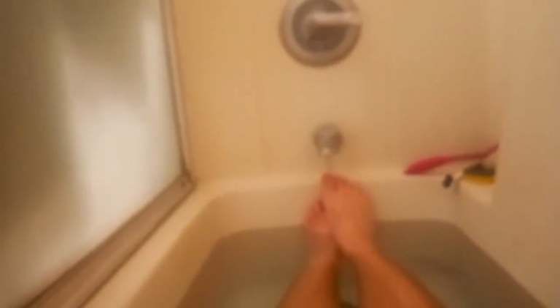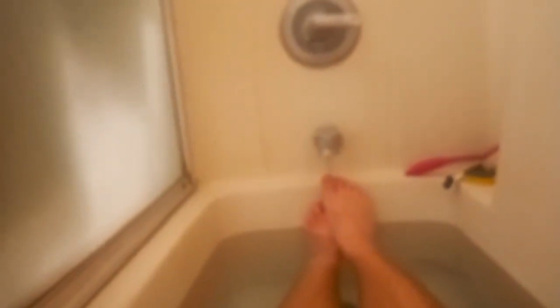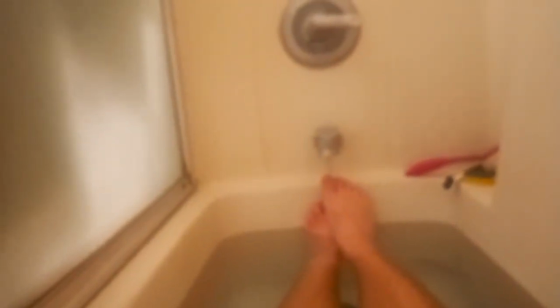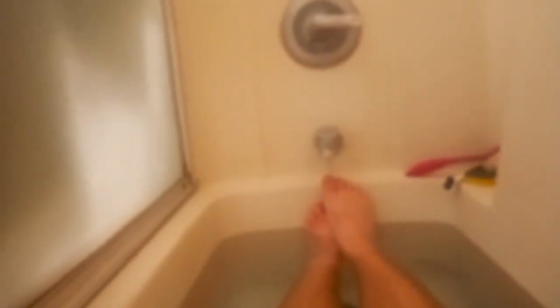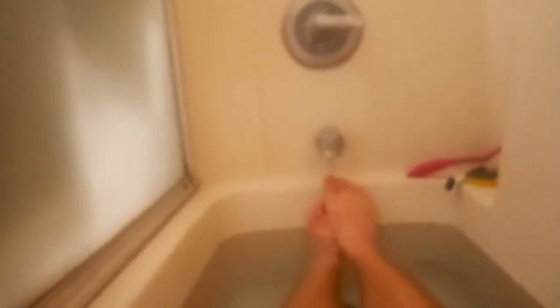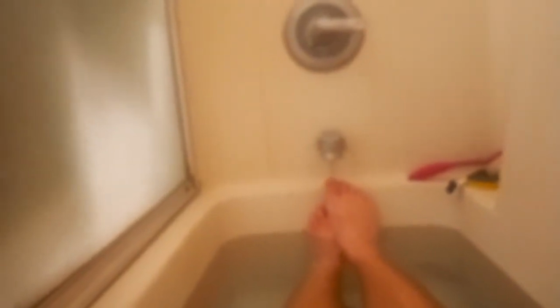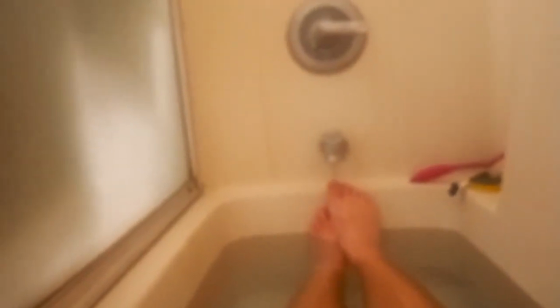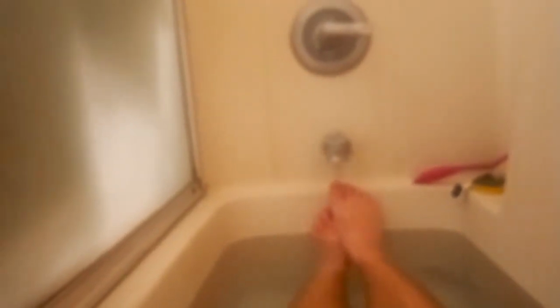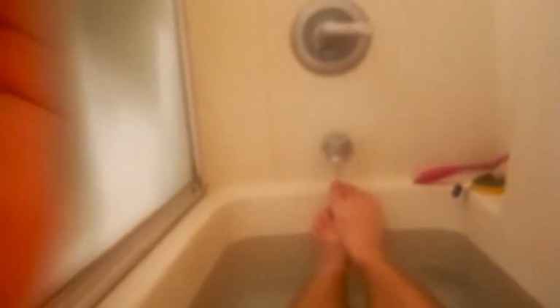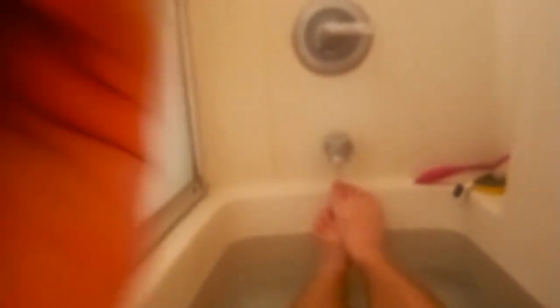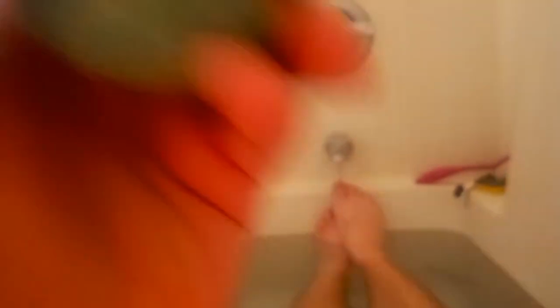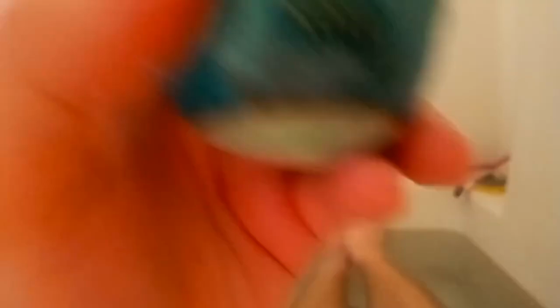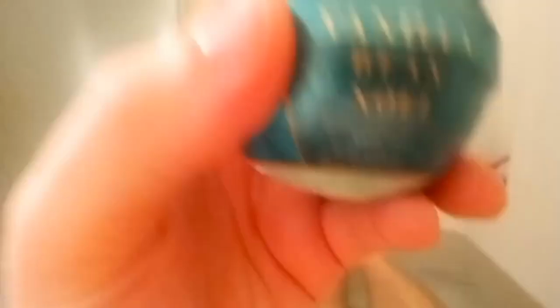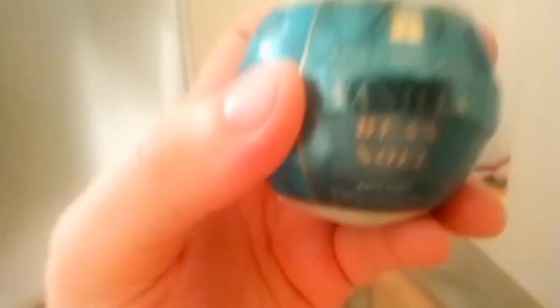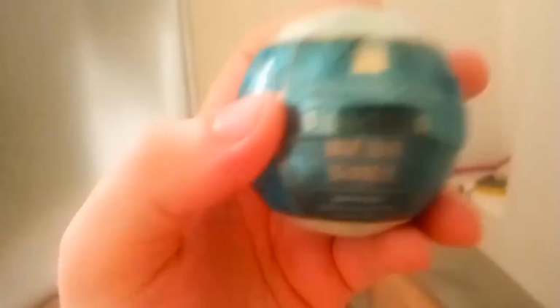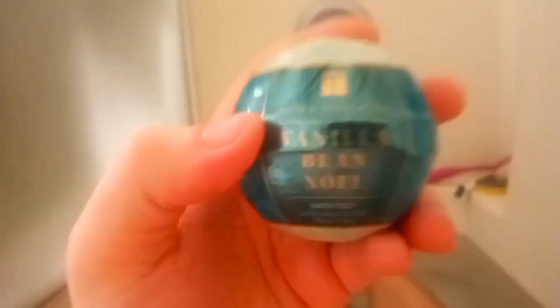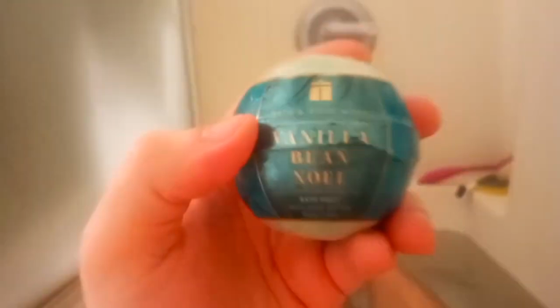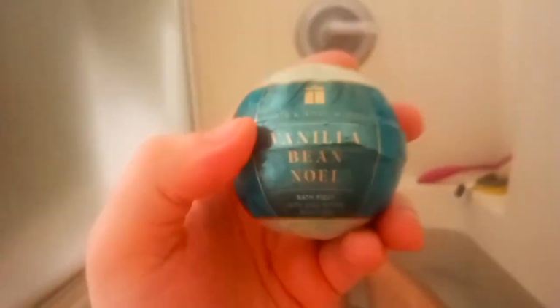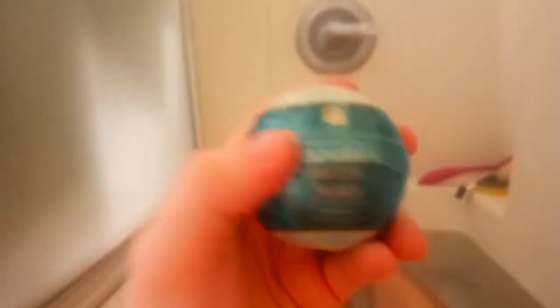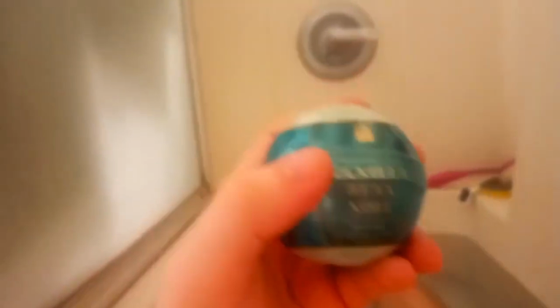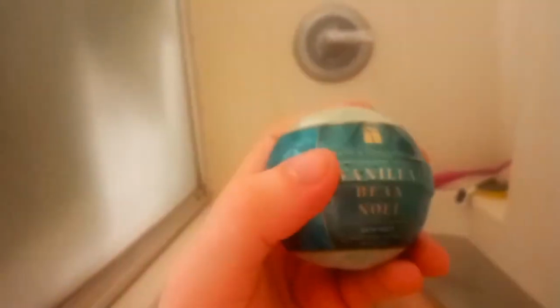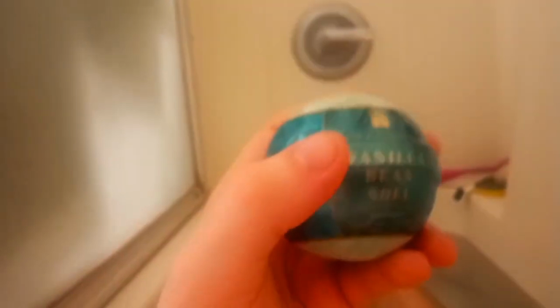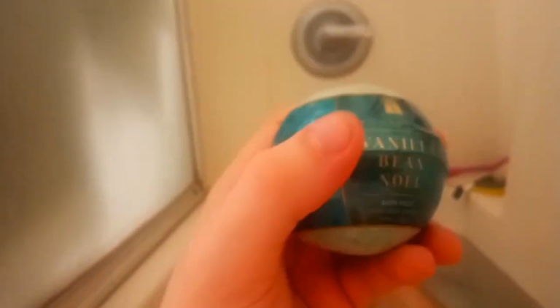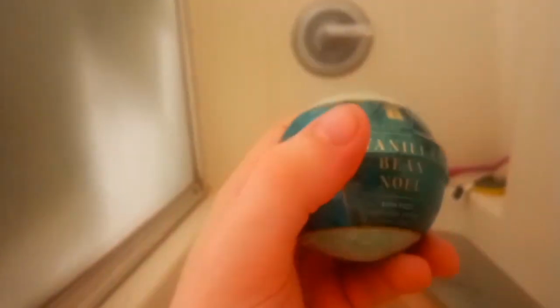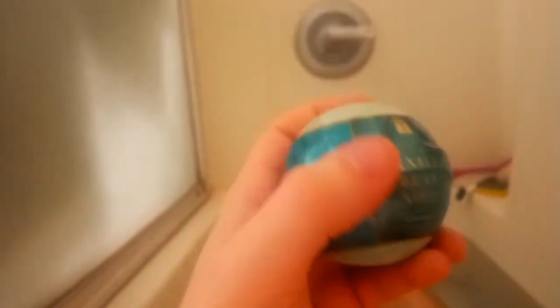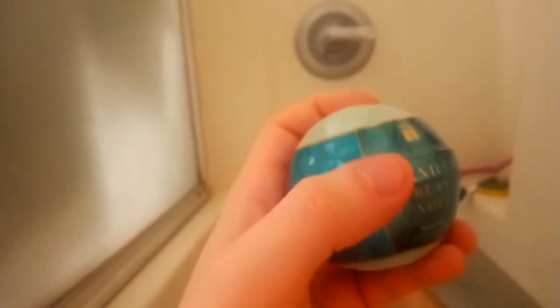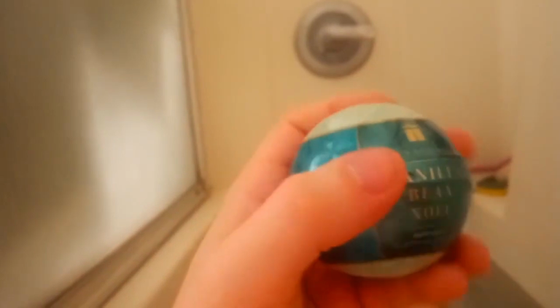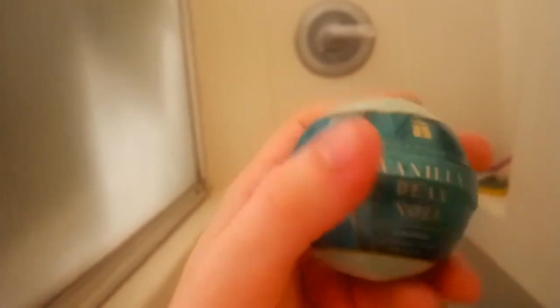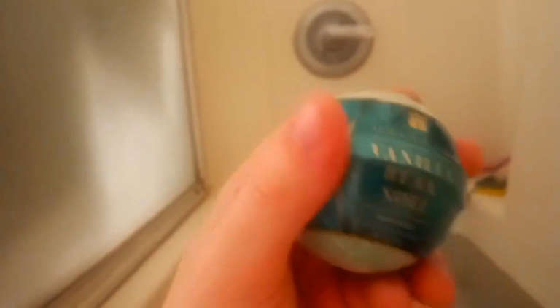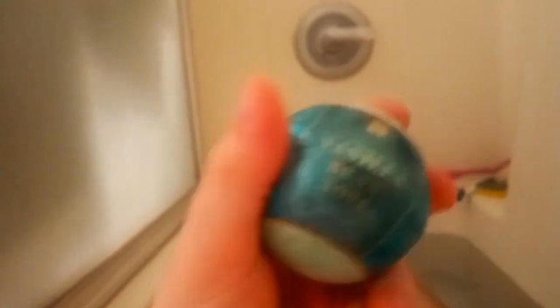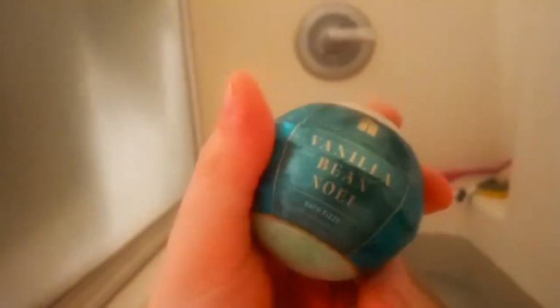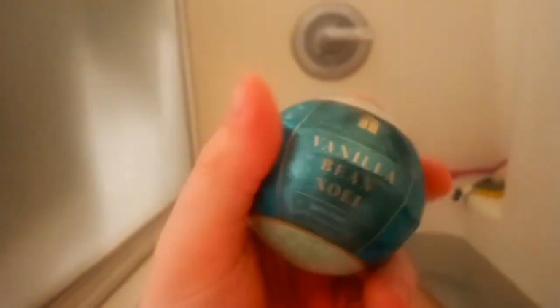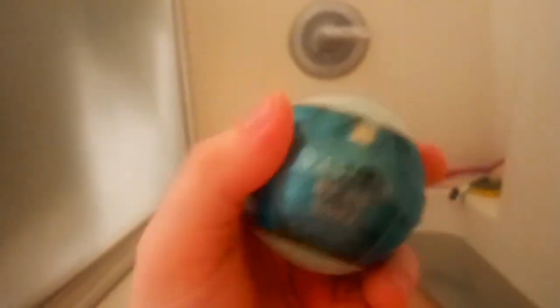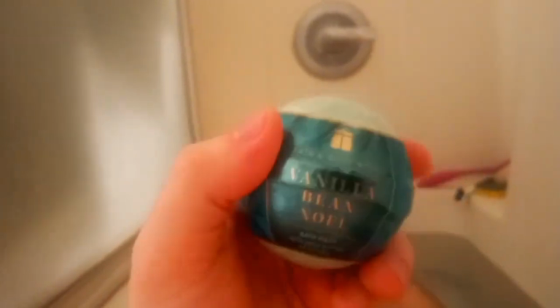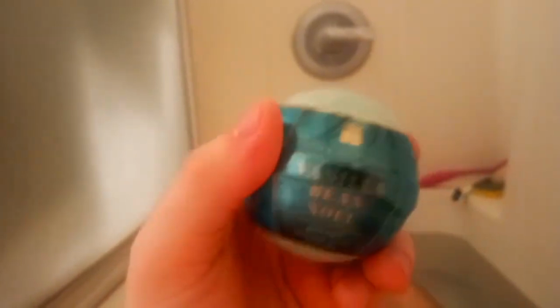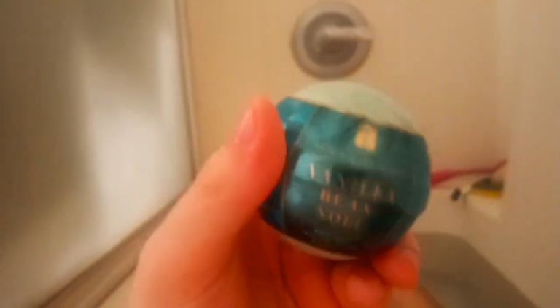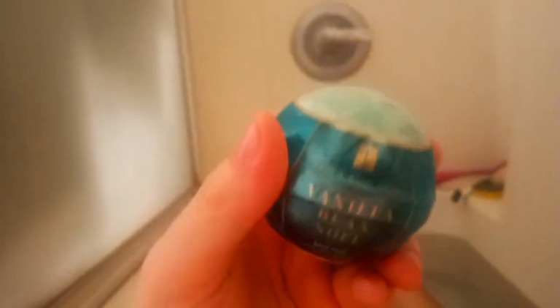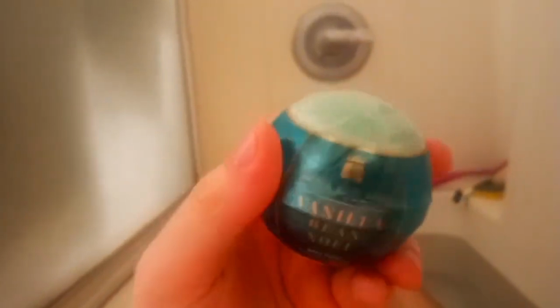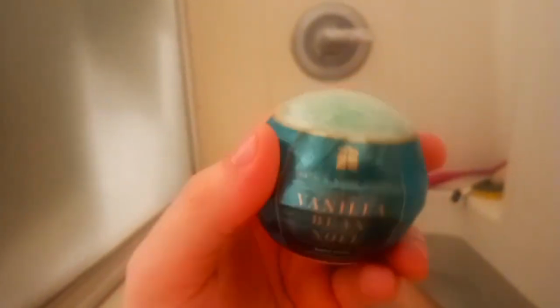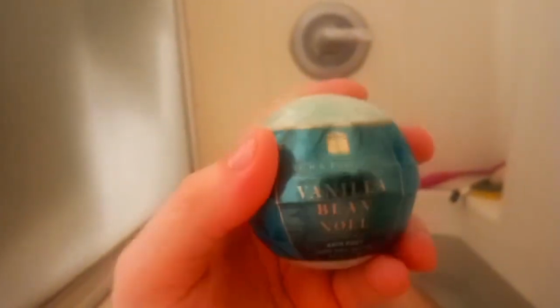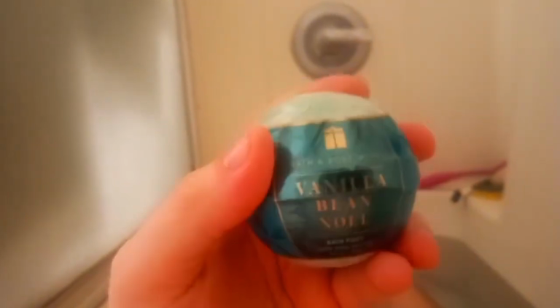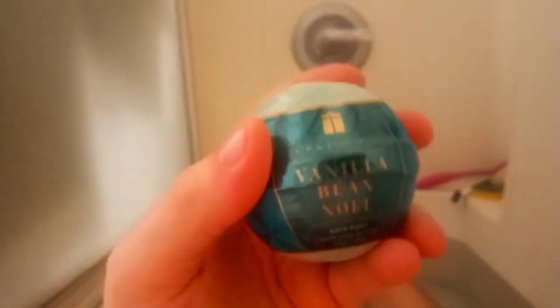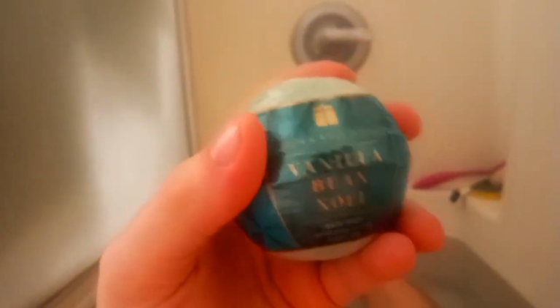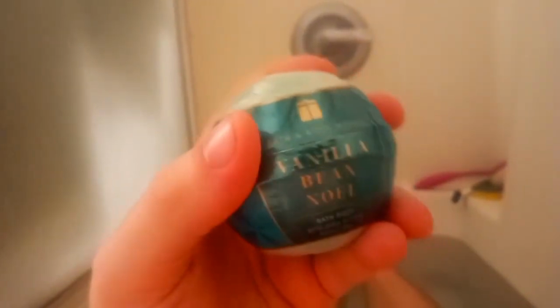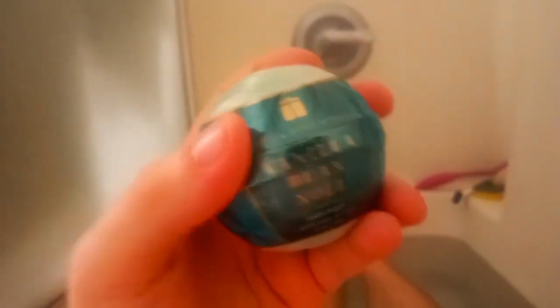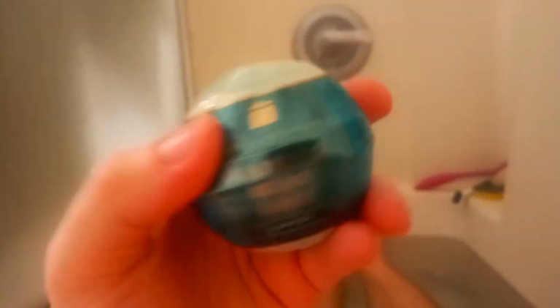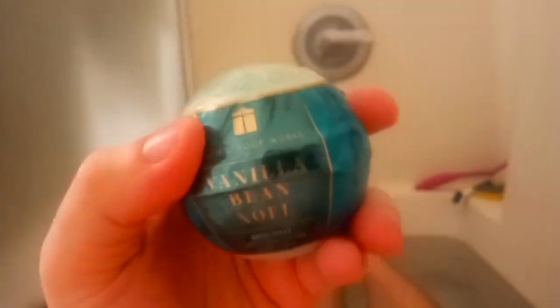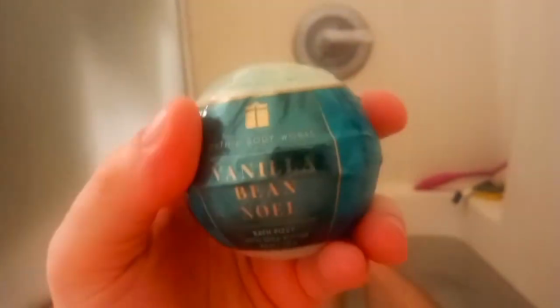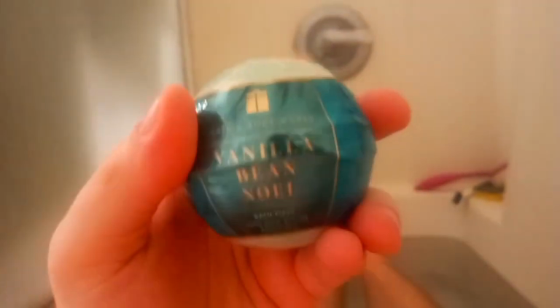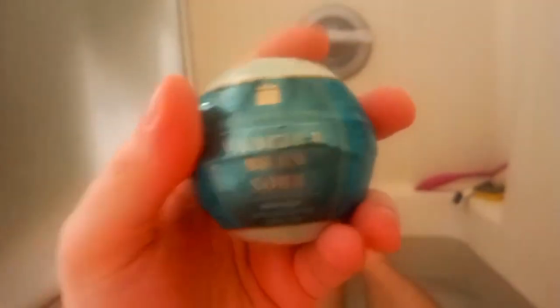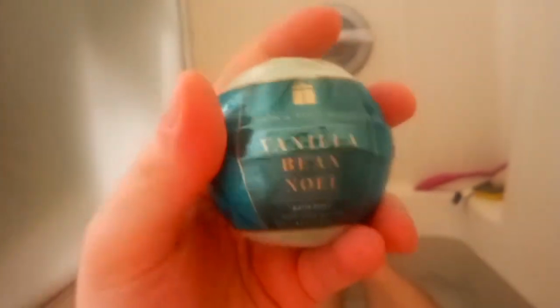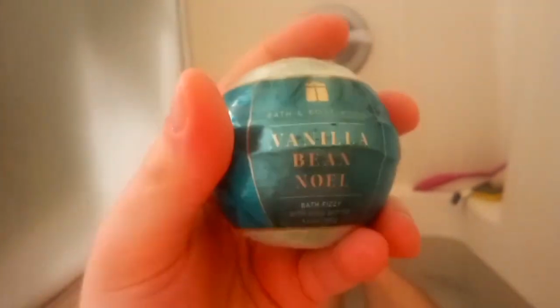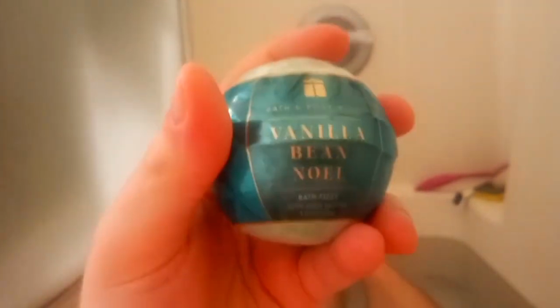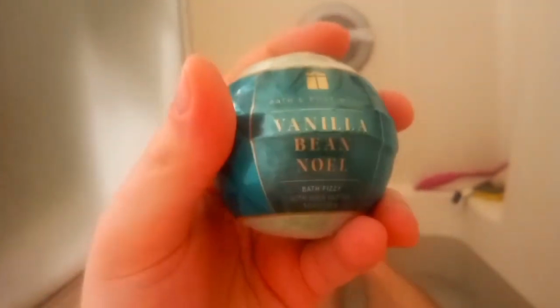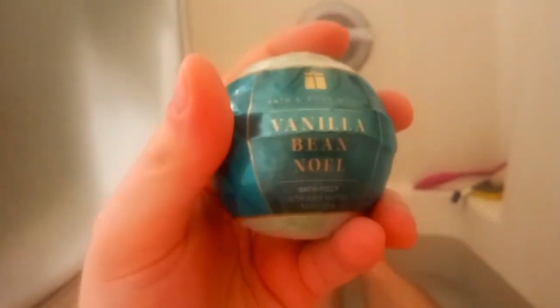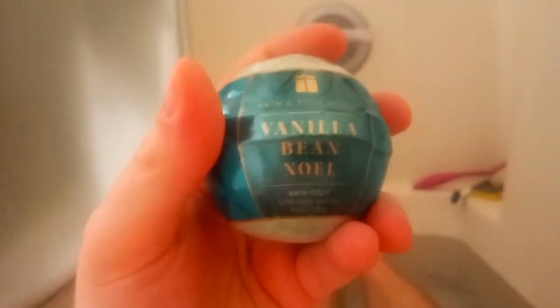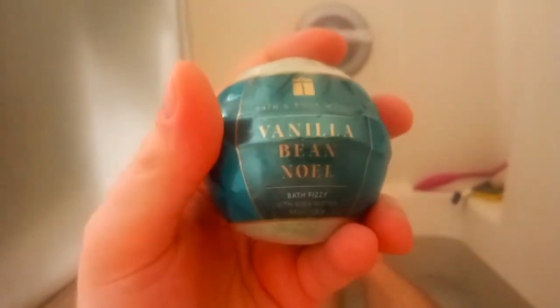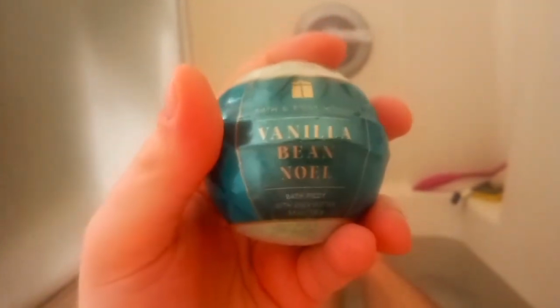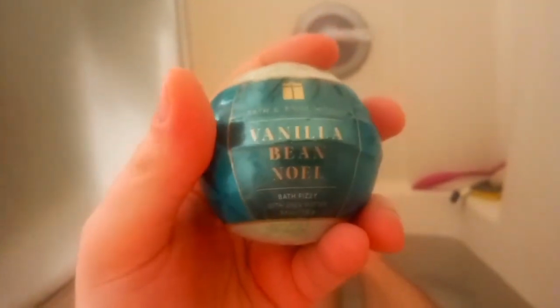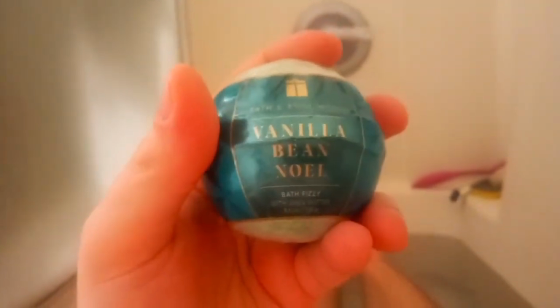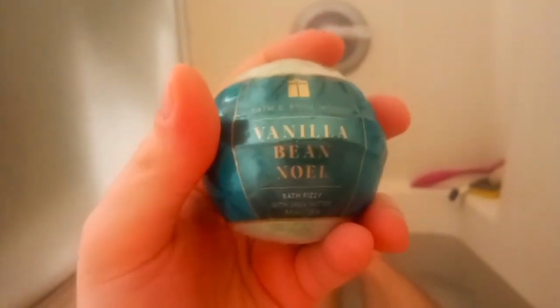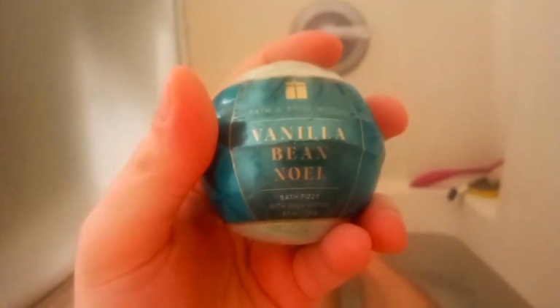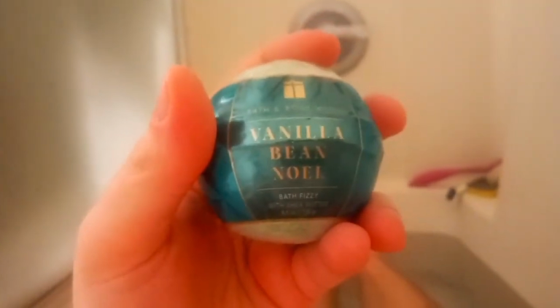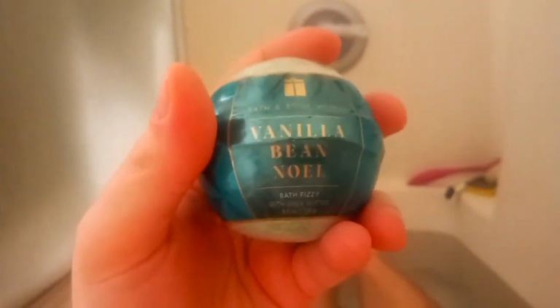It has a very pleasant and airy vanilla scent, so let's drop it in and see what it does.